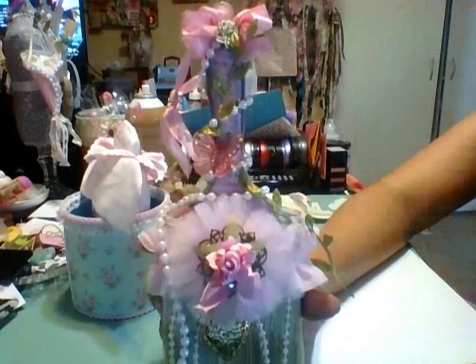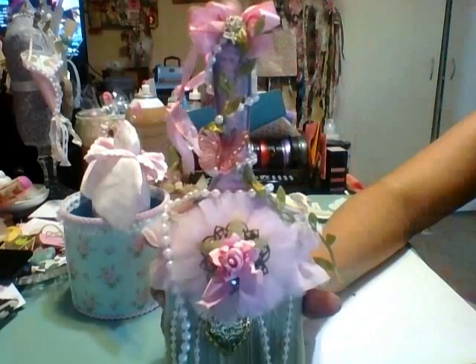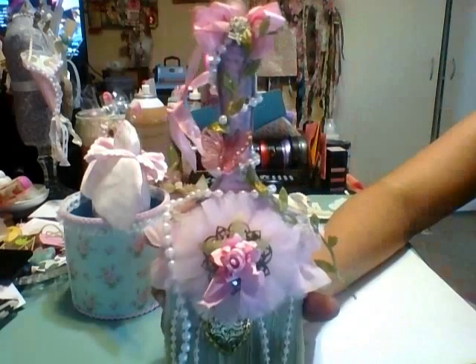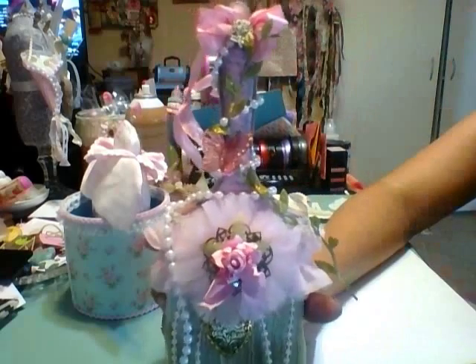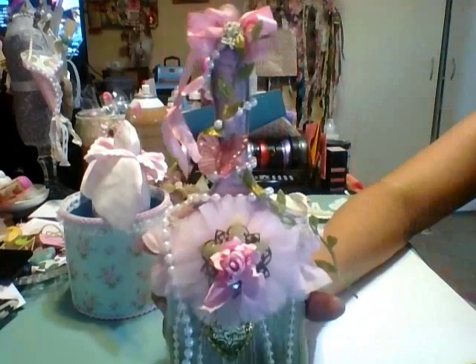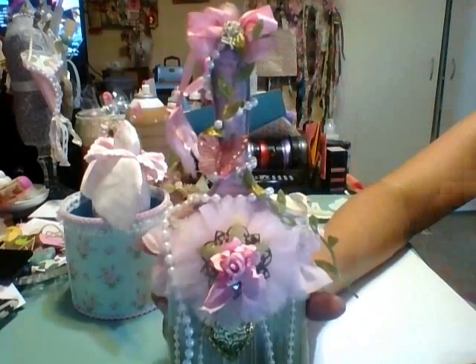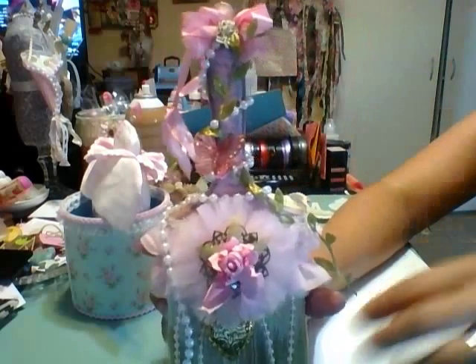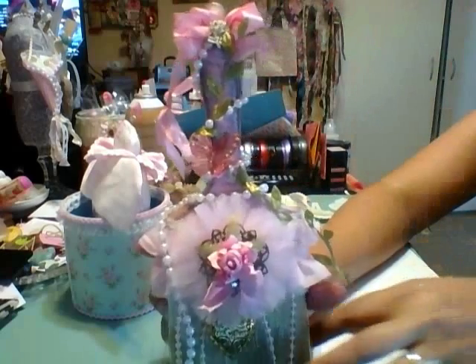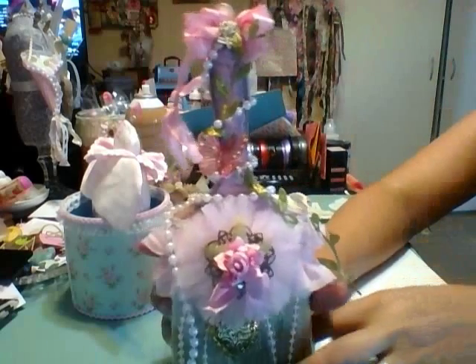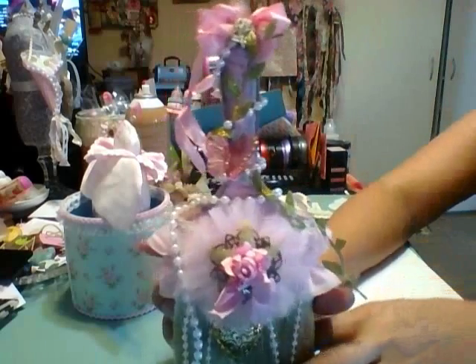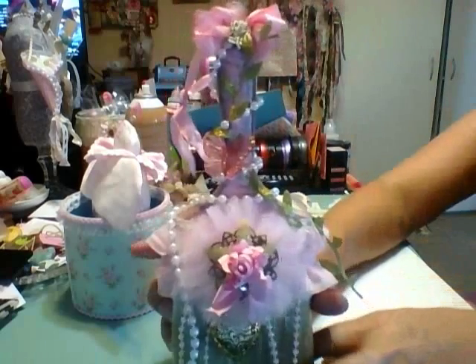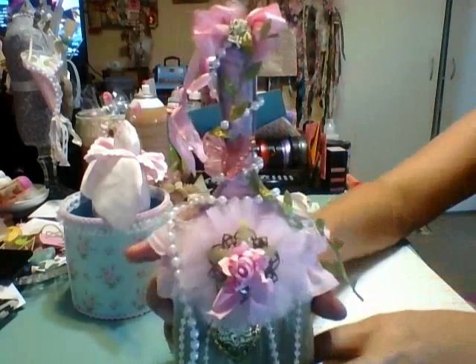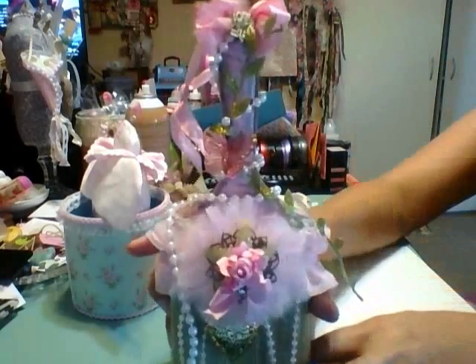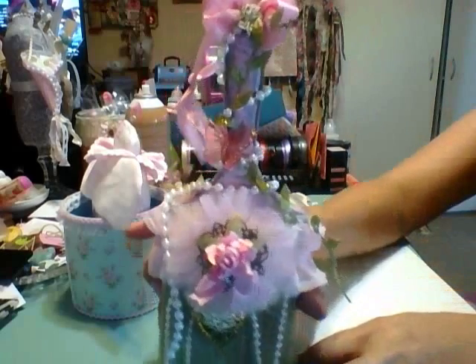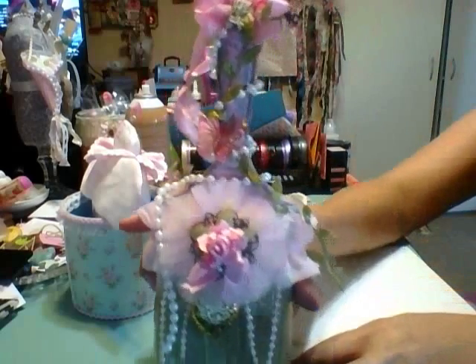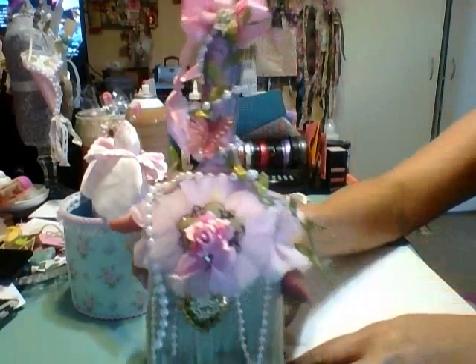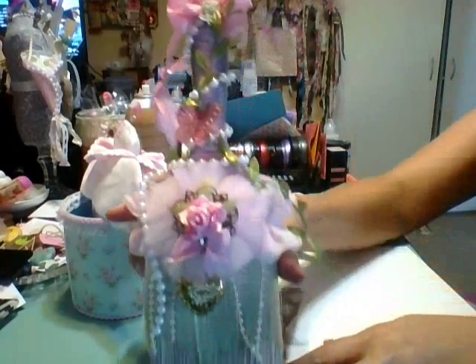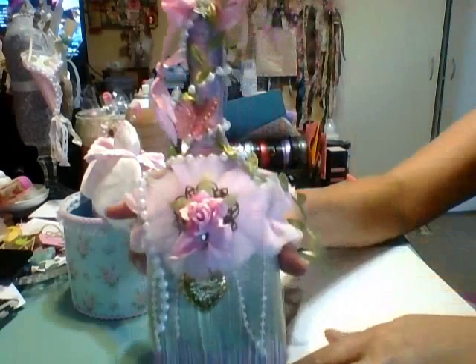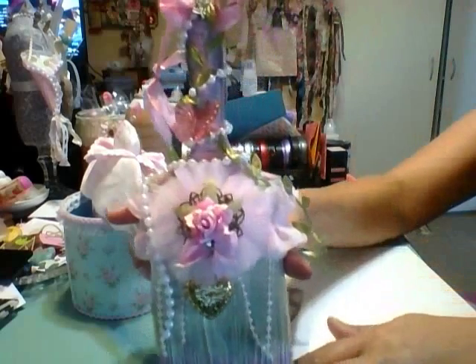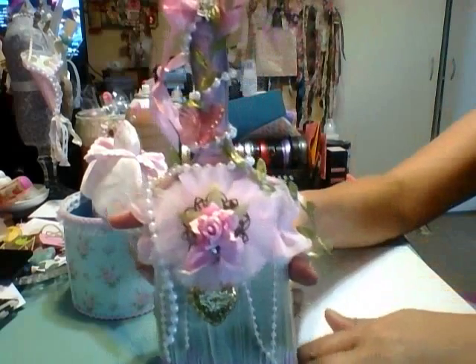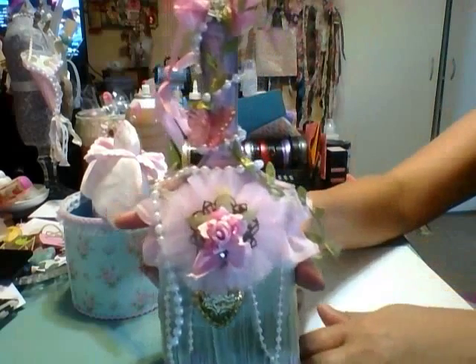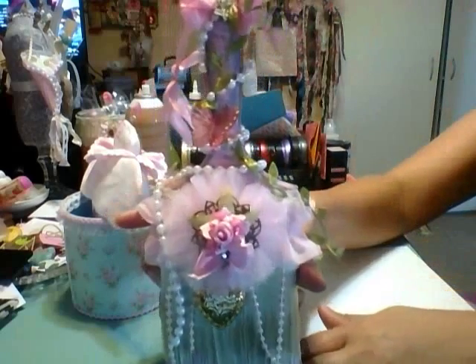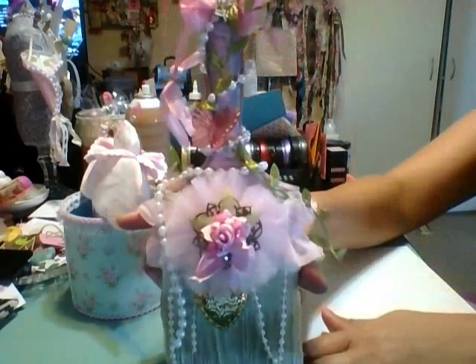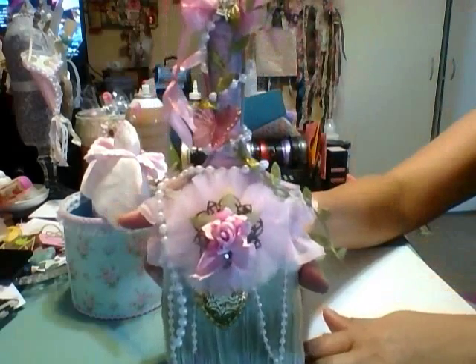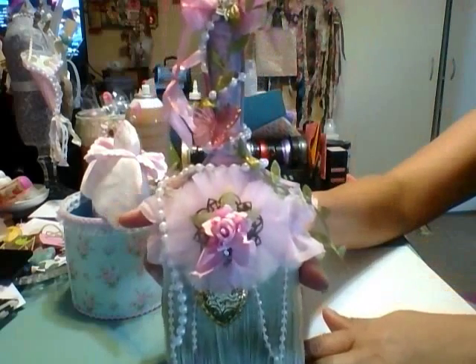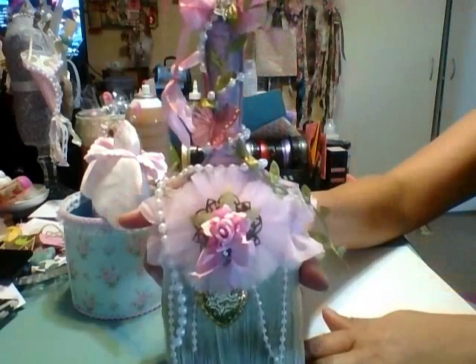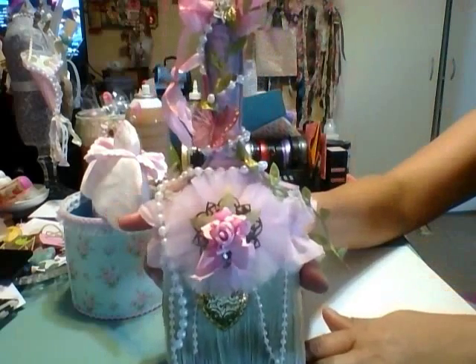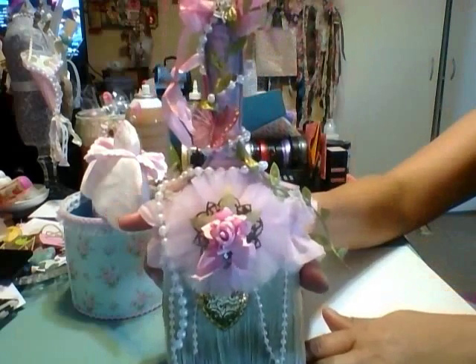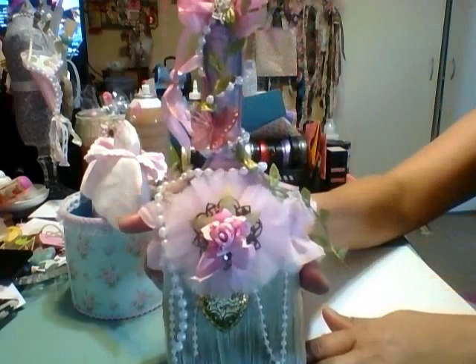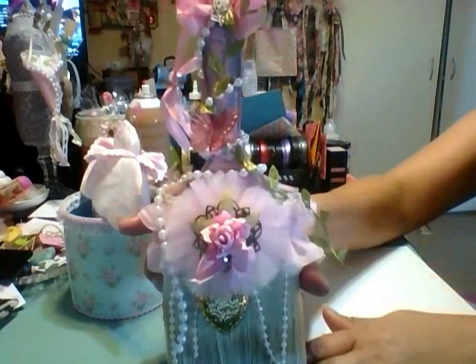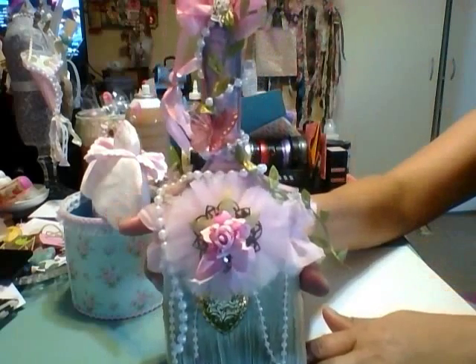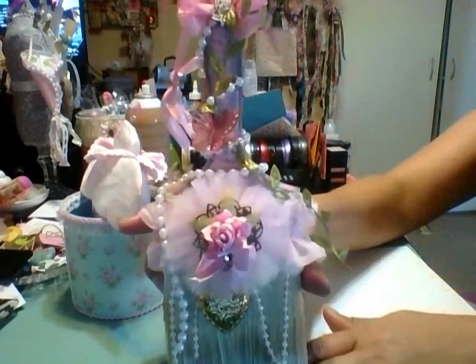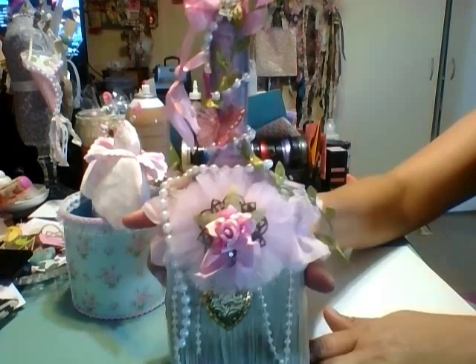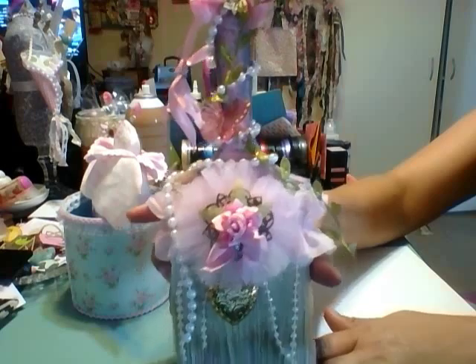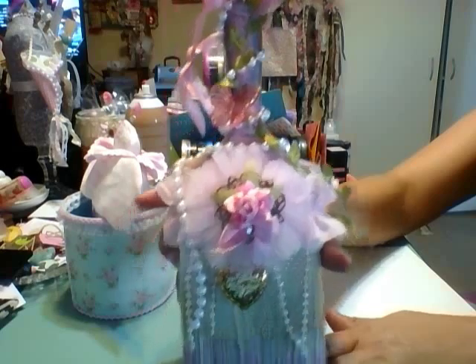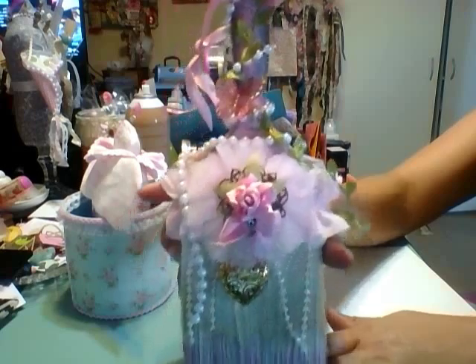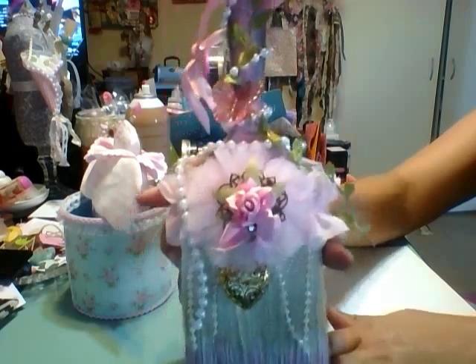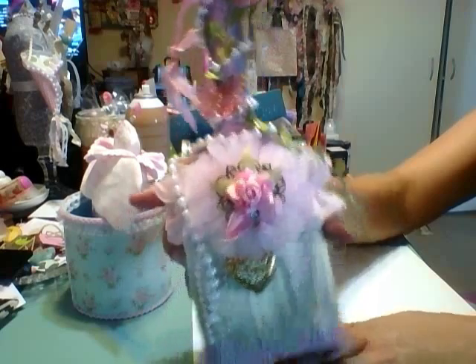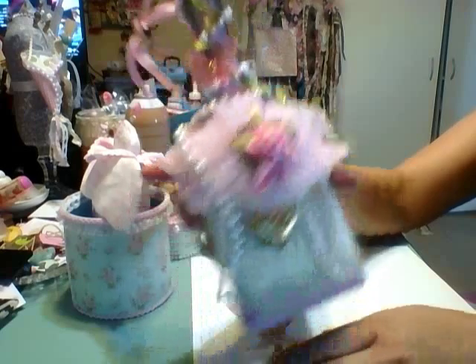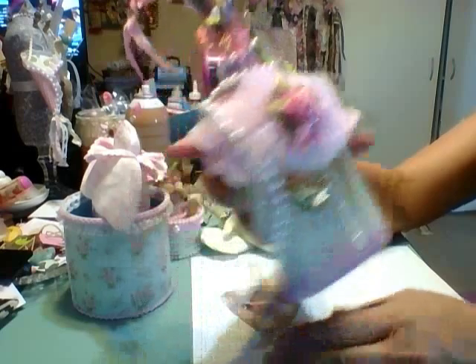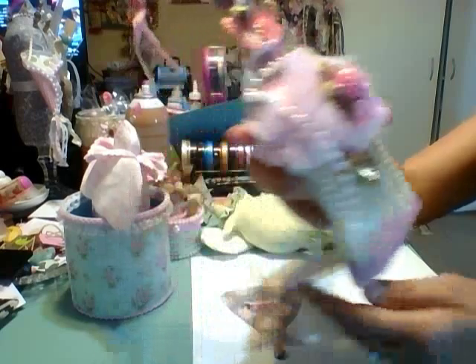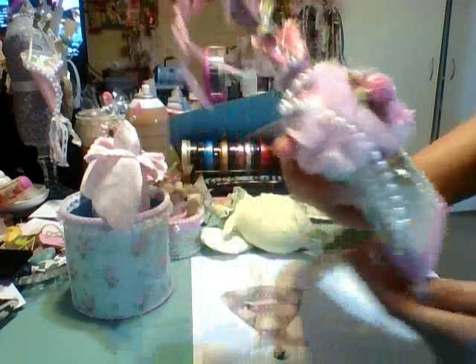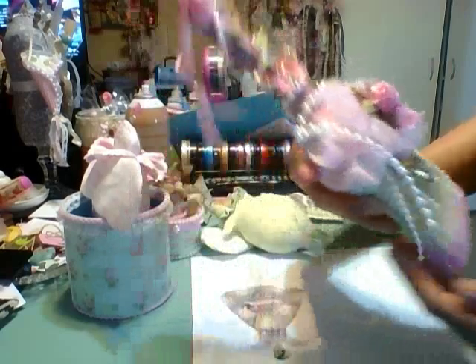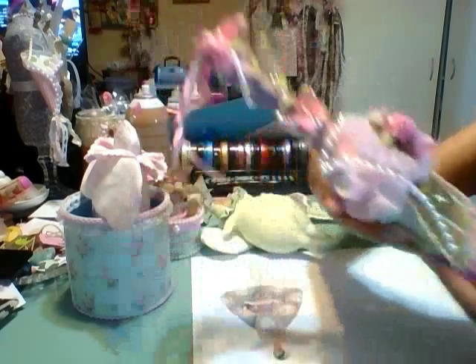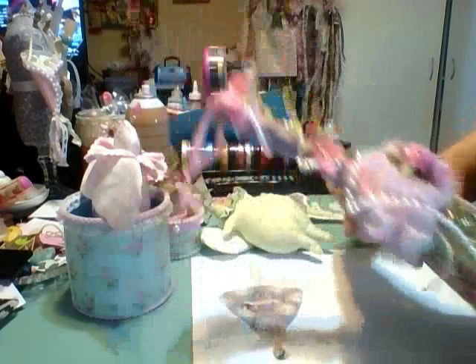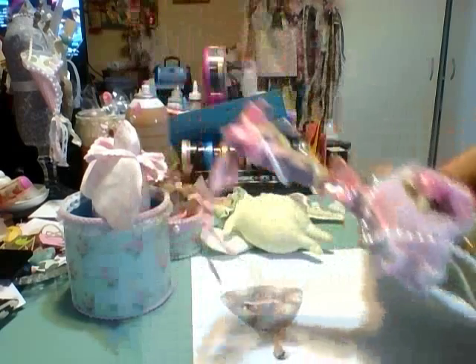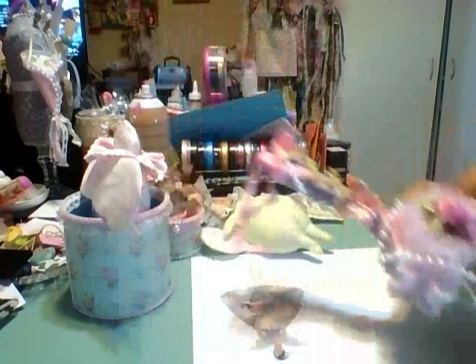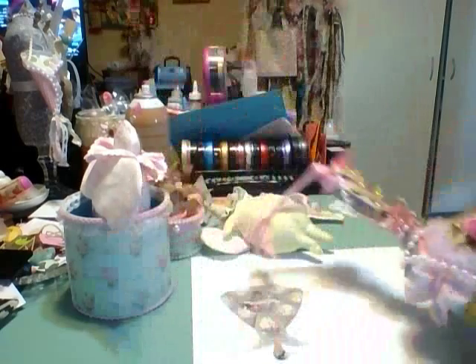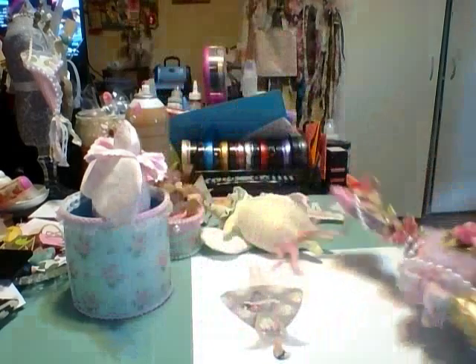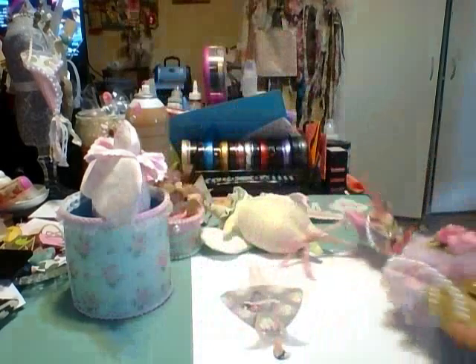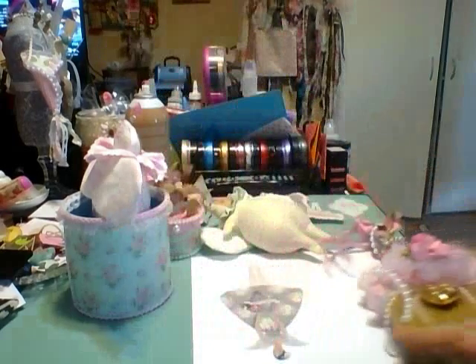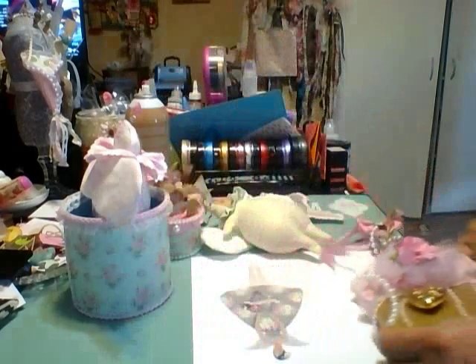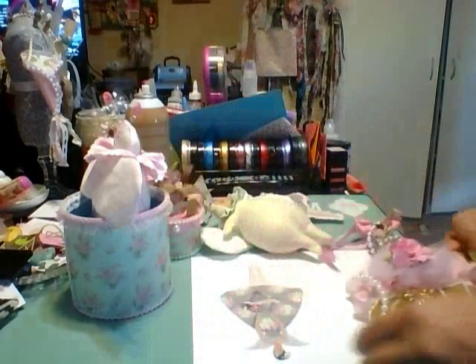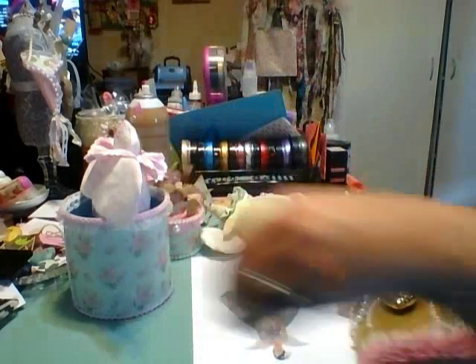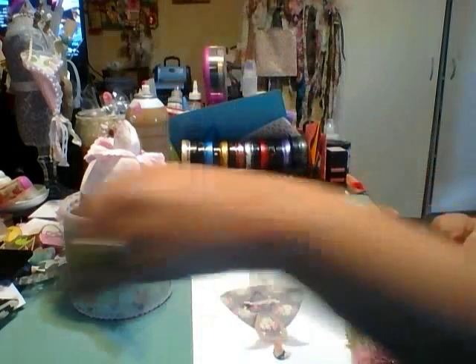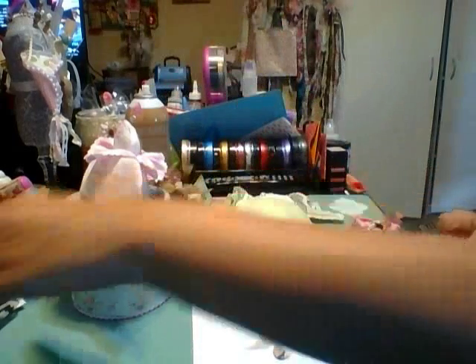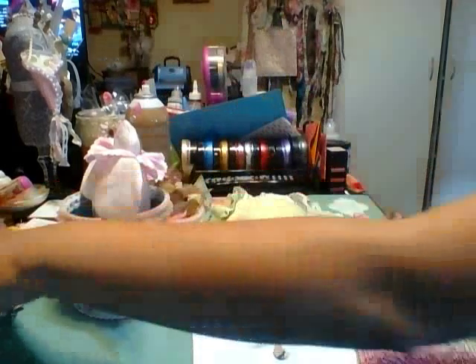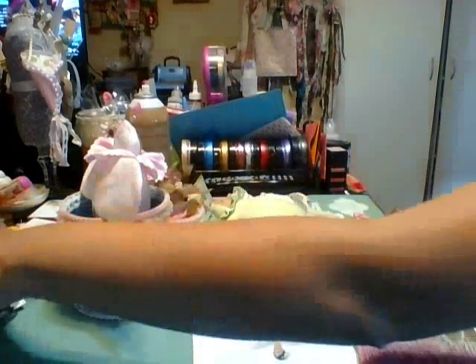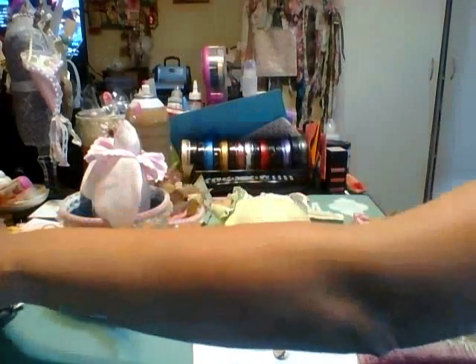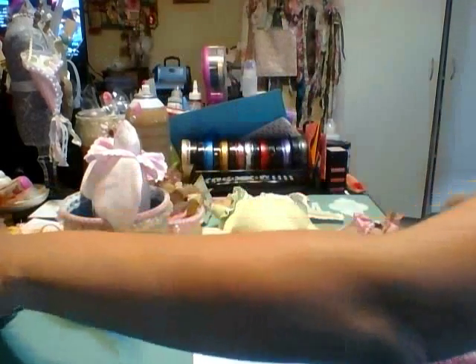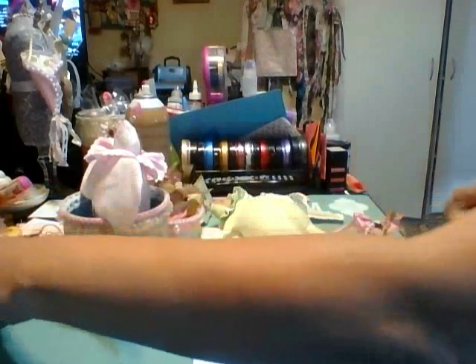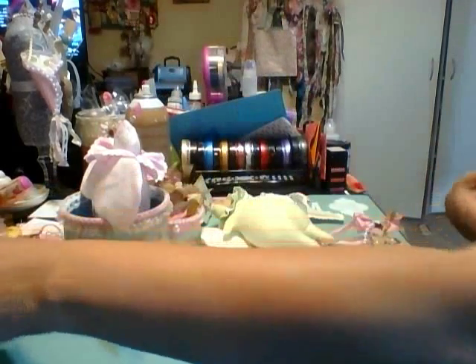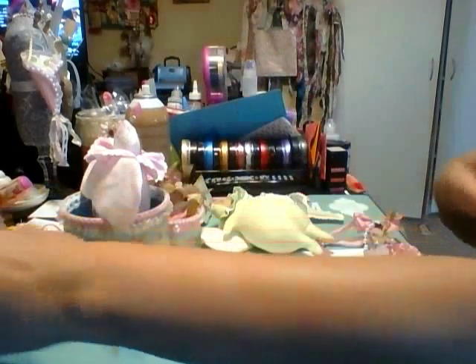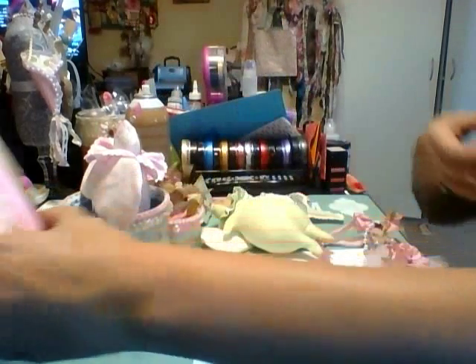I think it turned out really cute. I hope my partner likes it. So that's that — and then I made this little card.